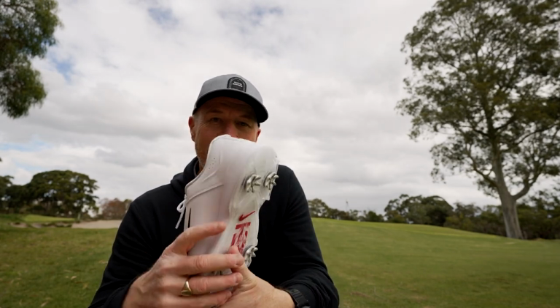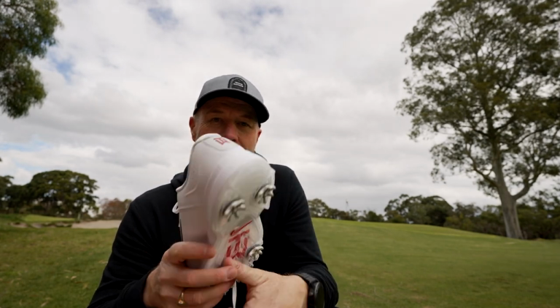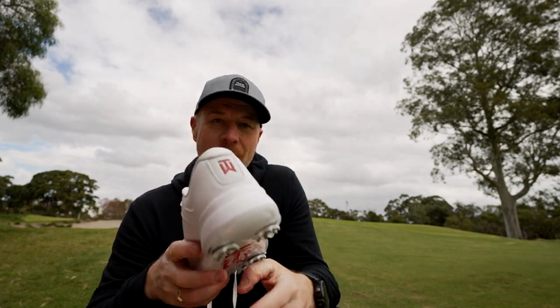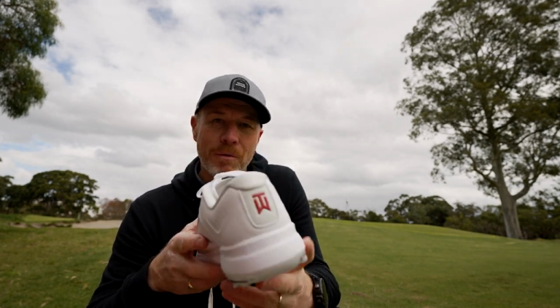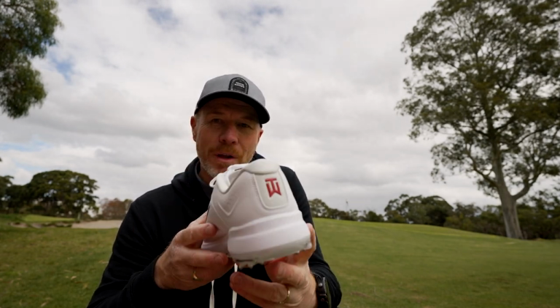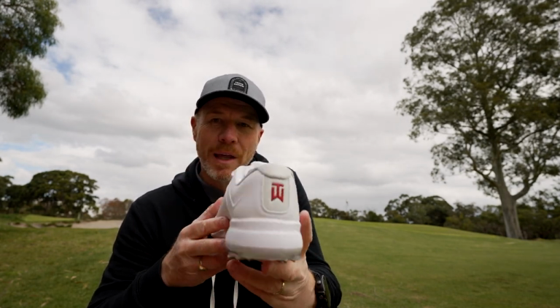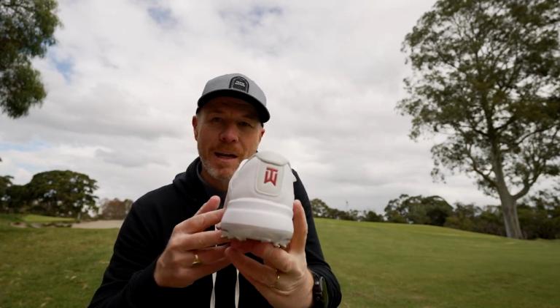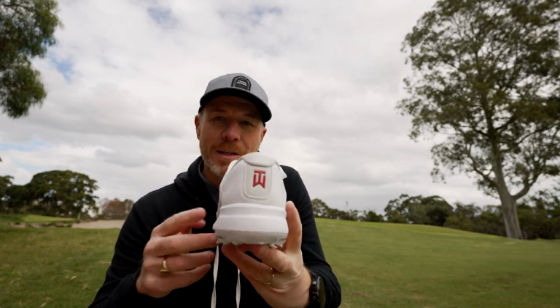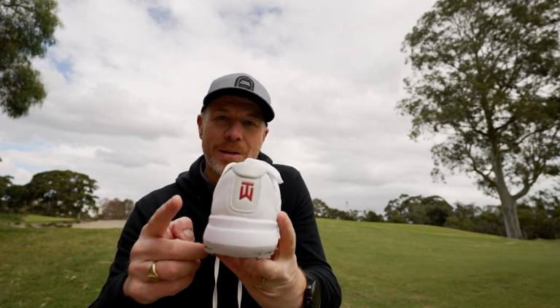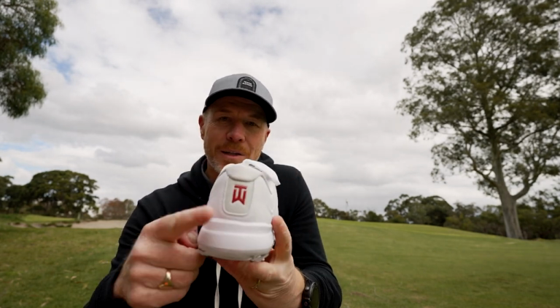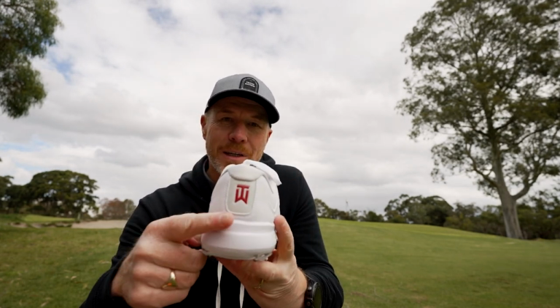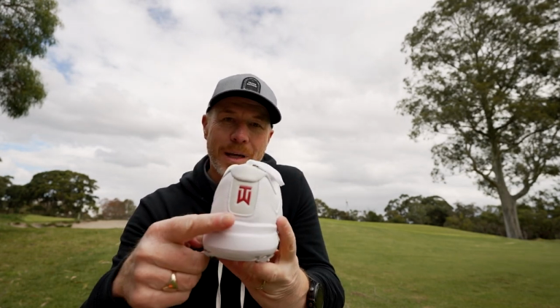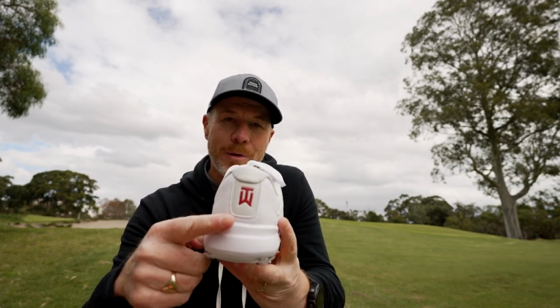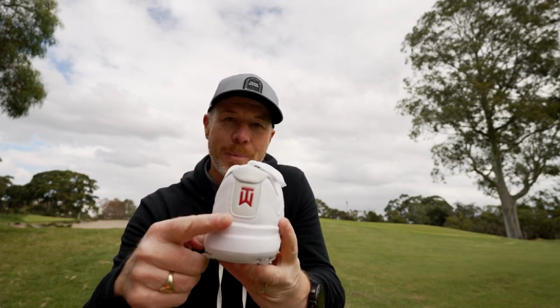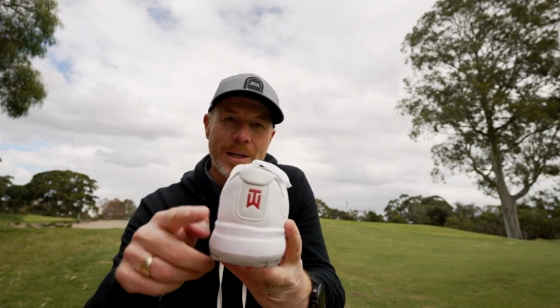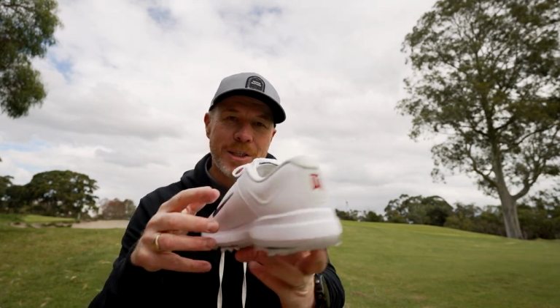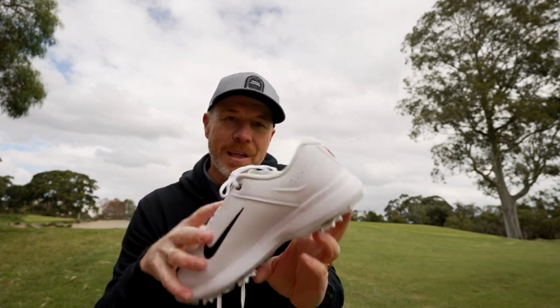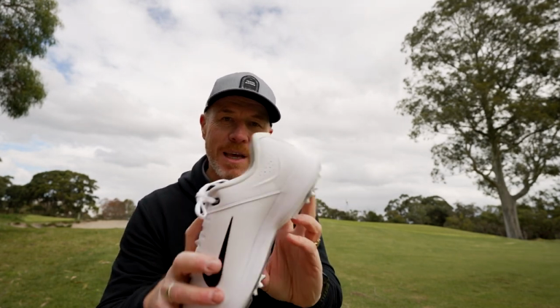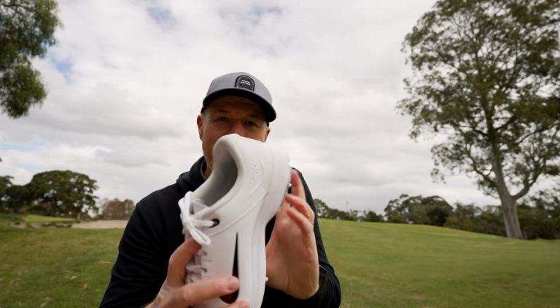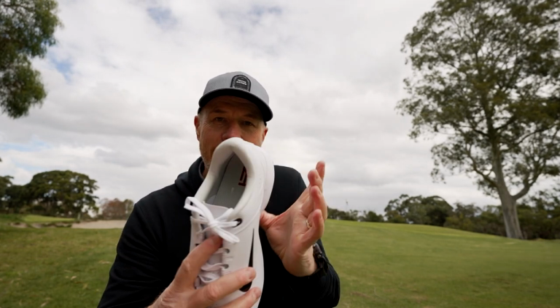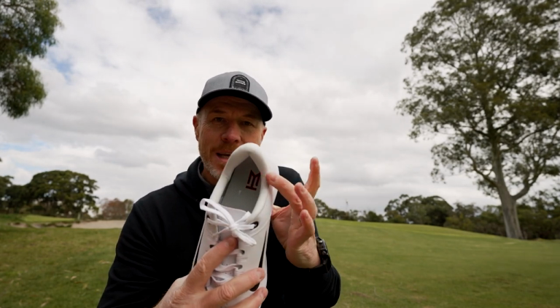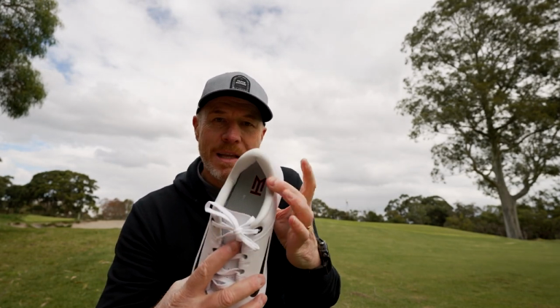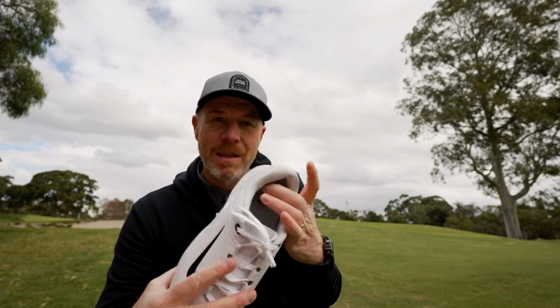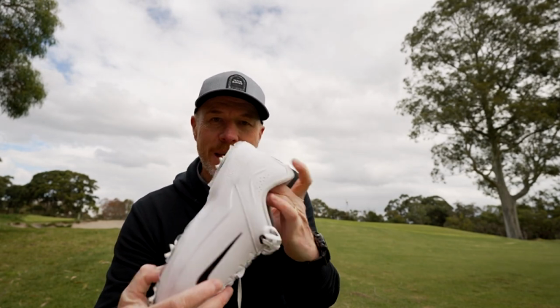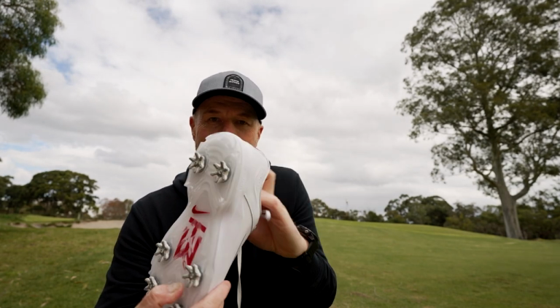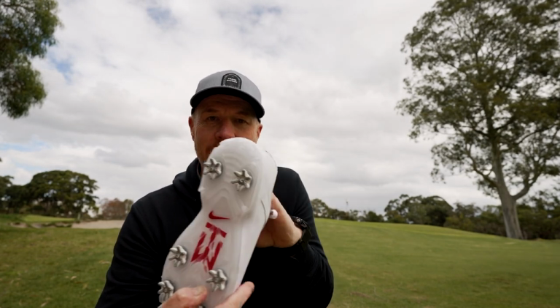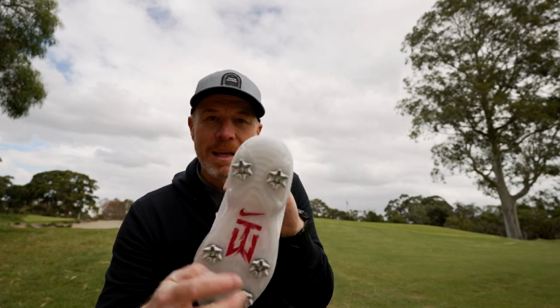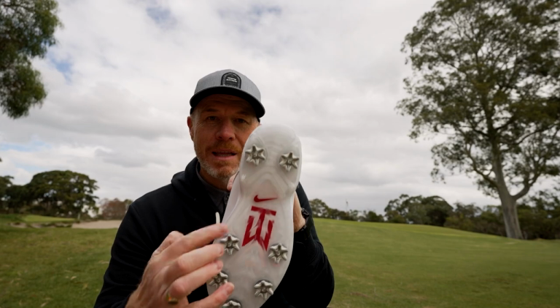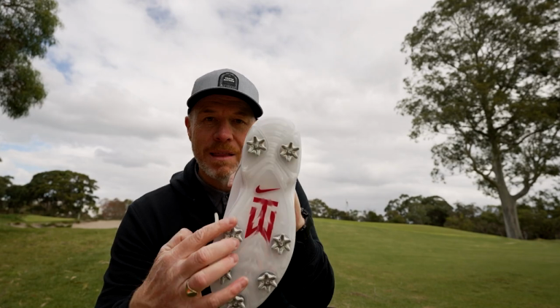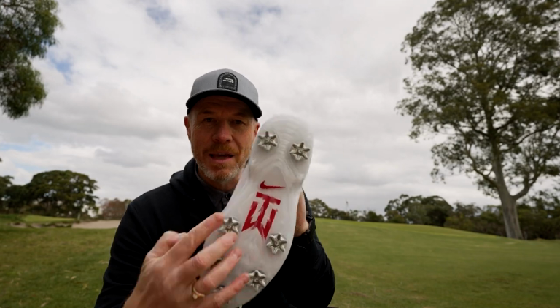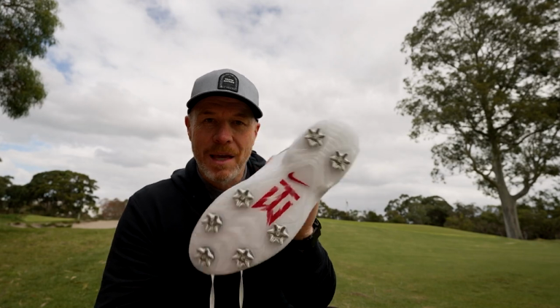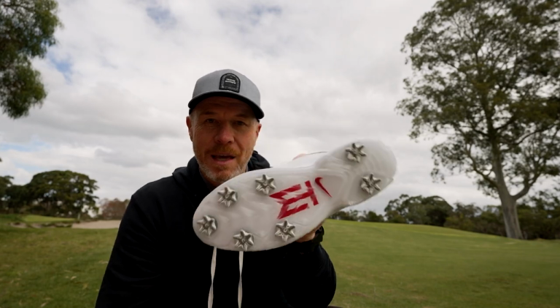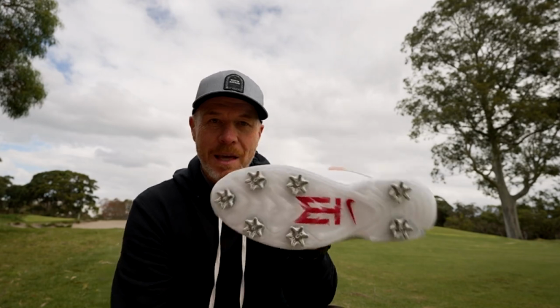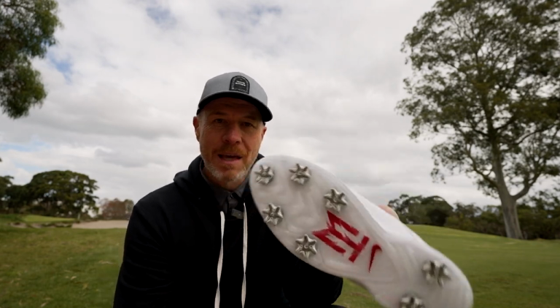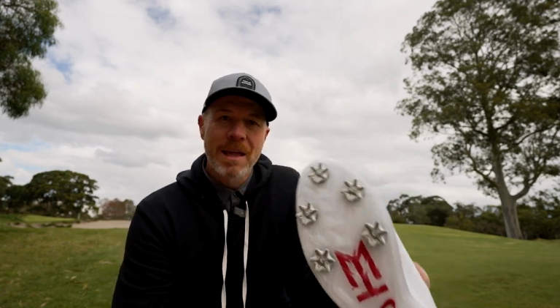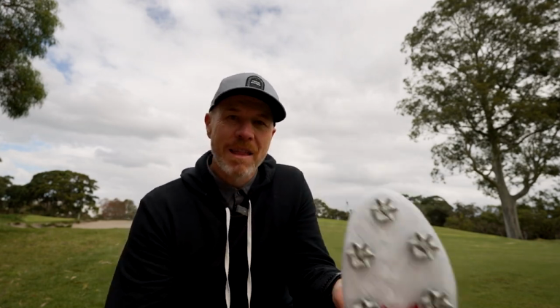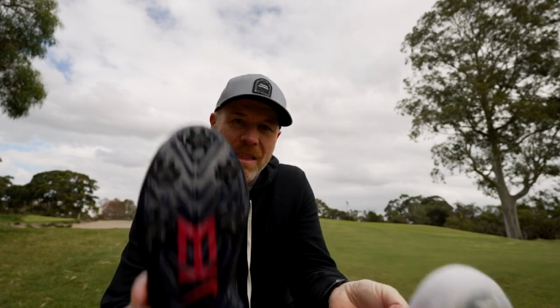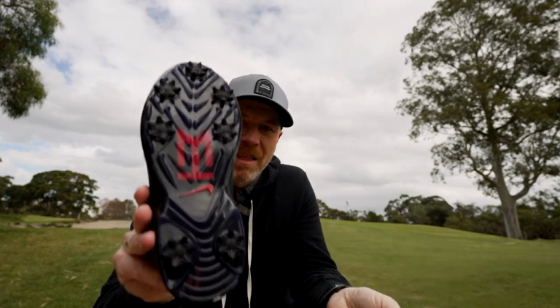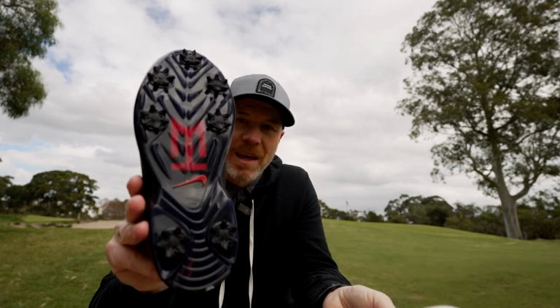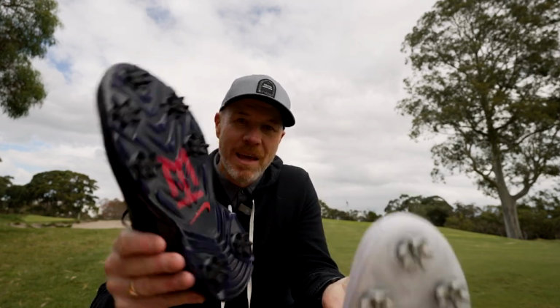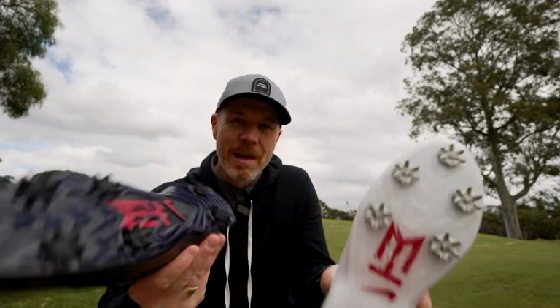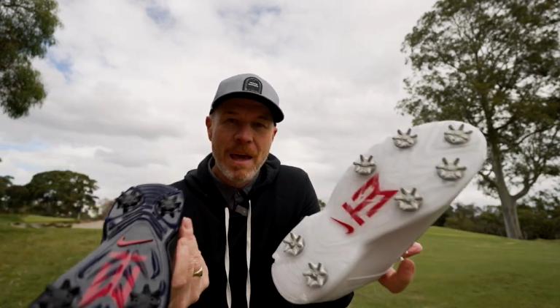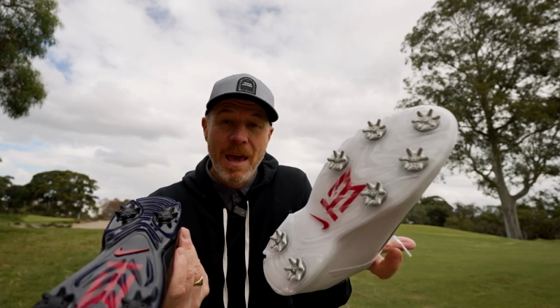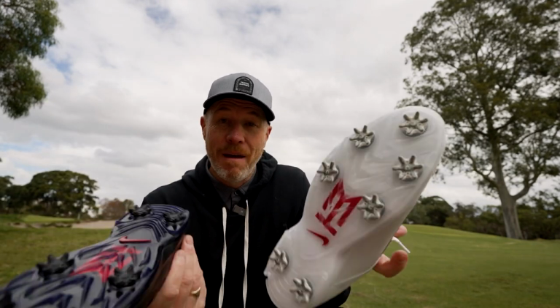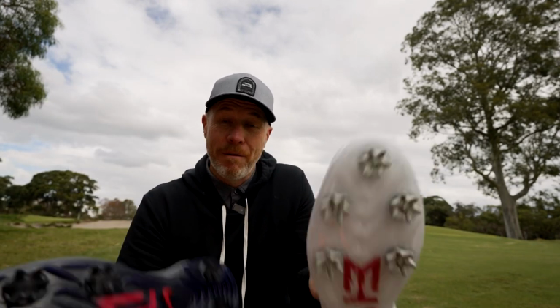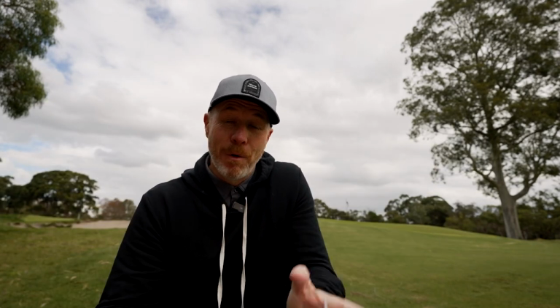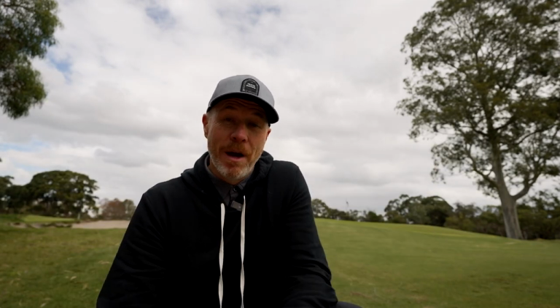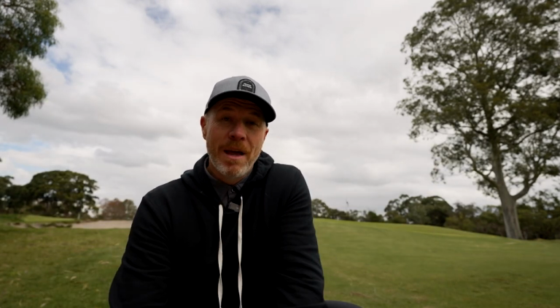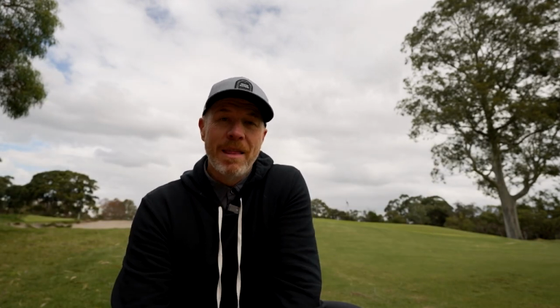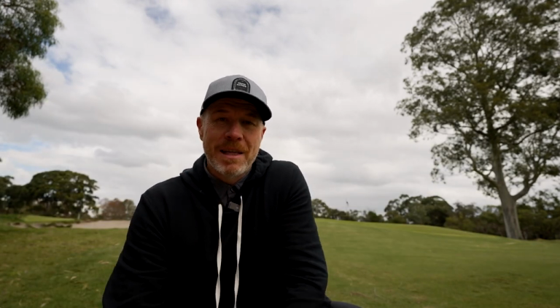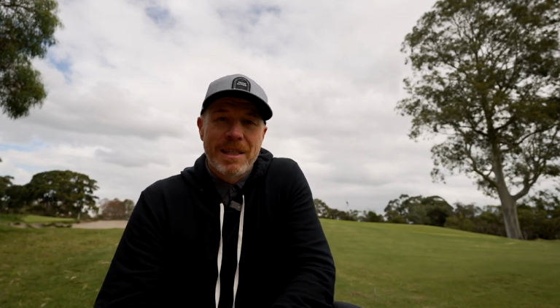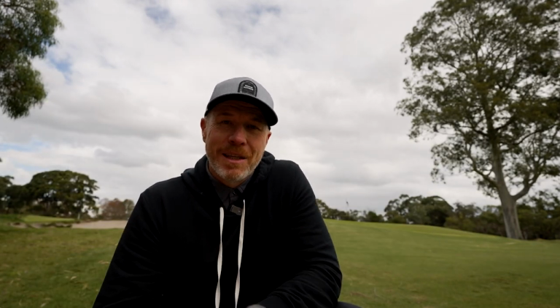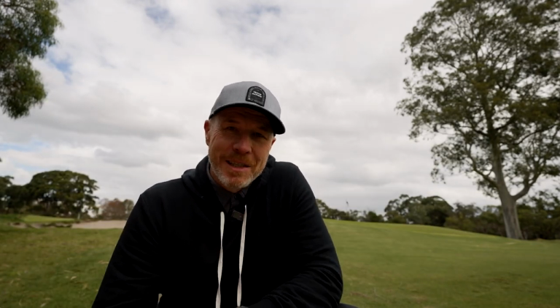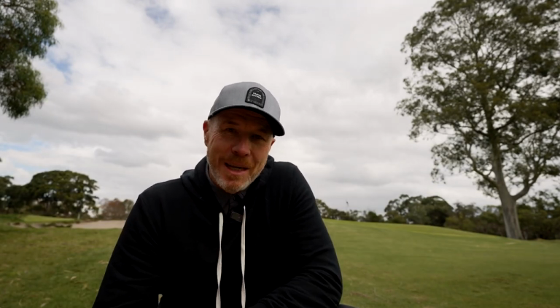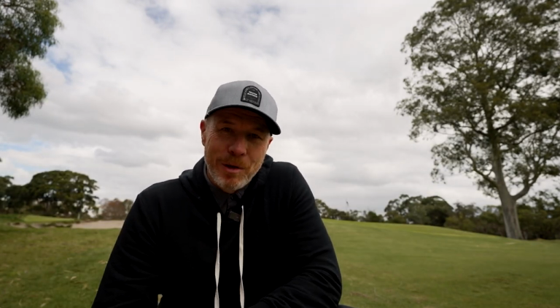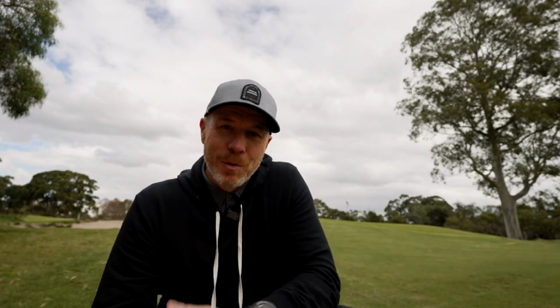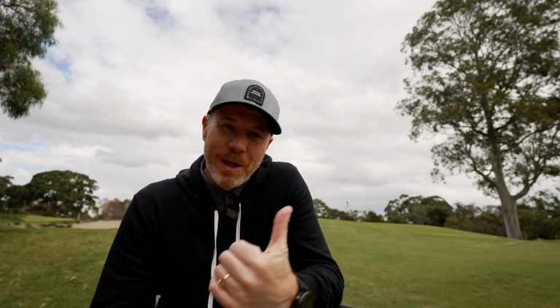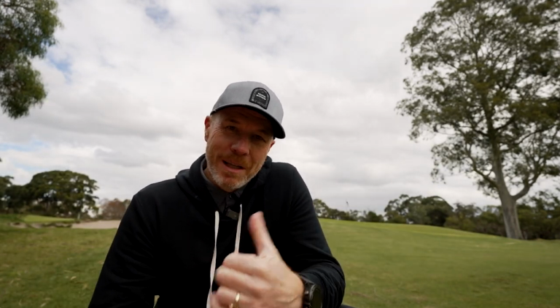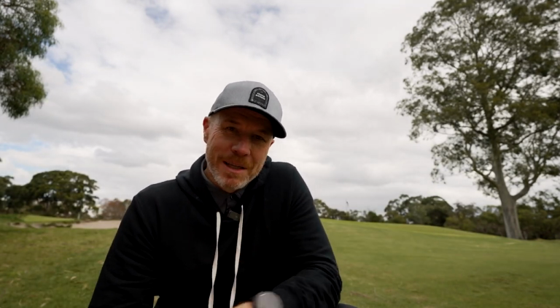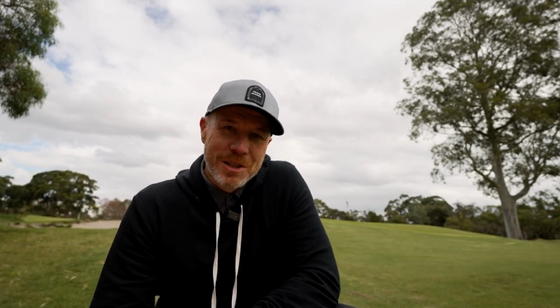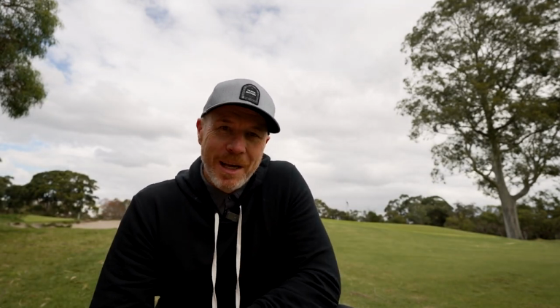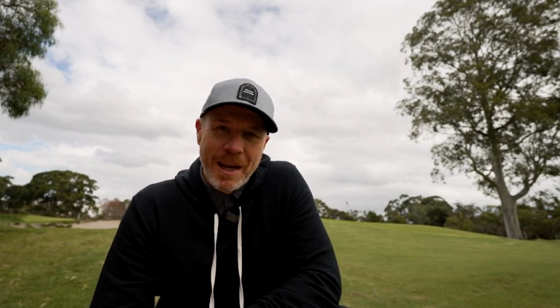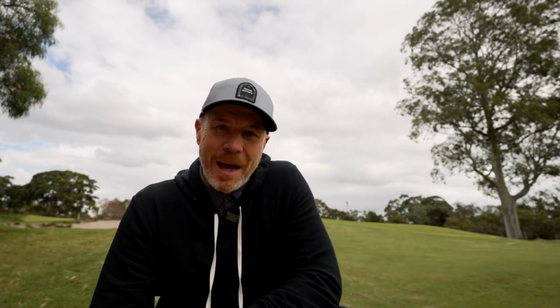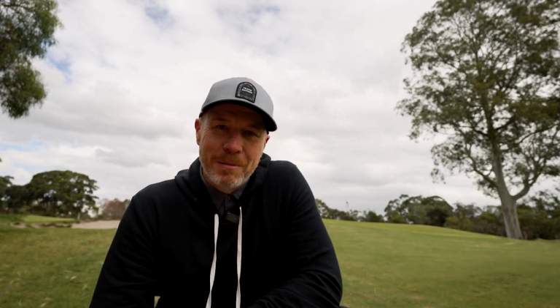Have a look at that — it's got TW badging everywhere. That's the TW20. Let's check it out.